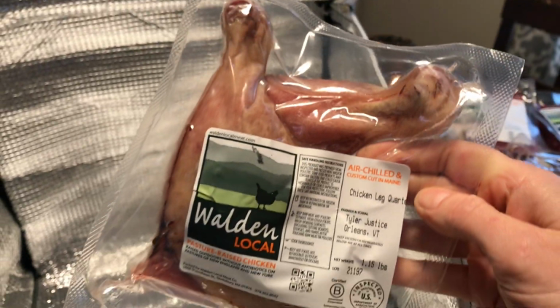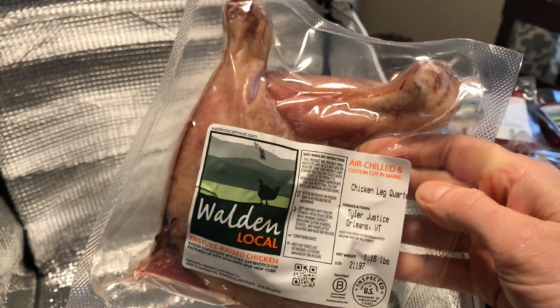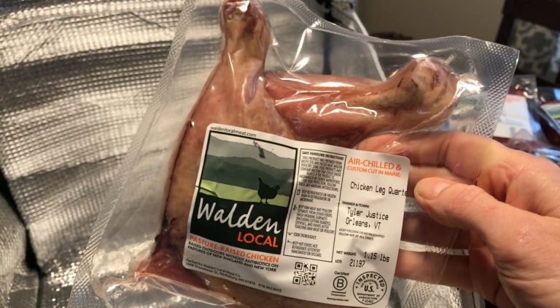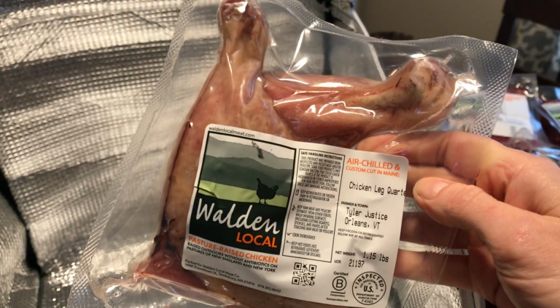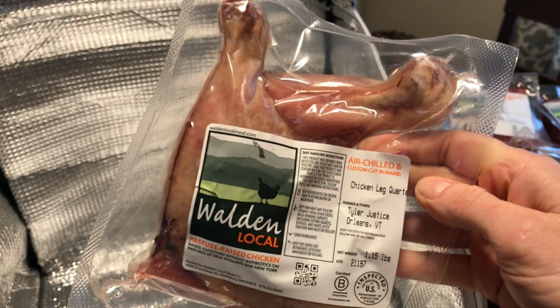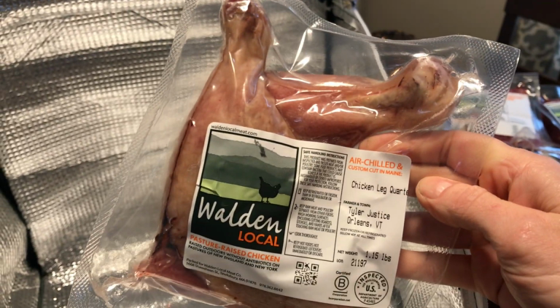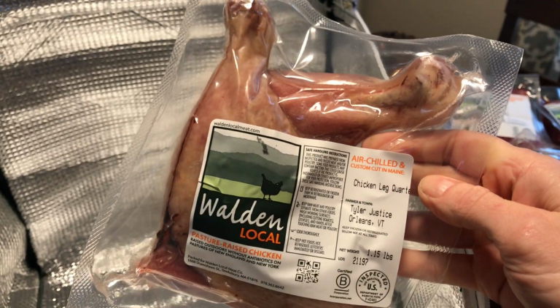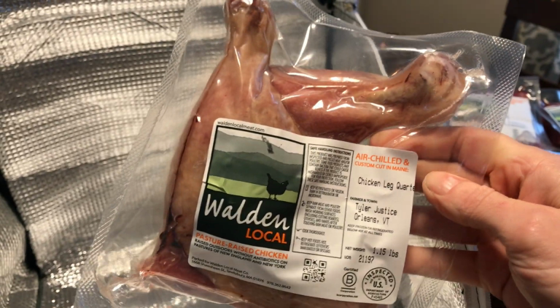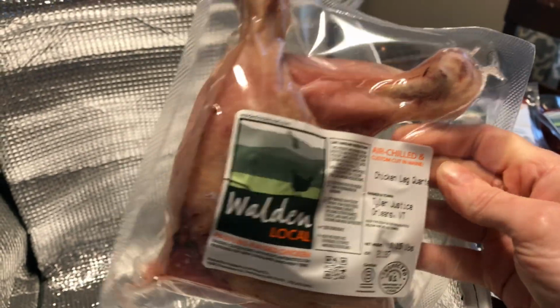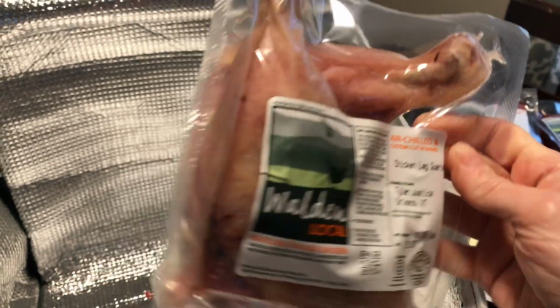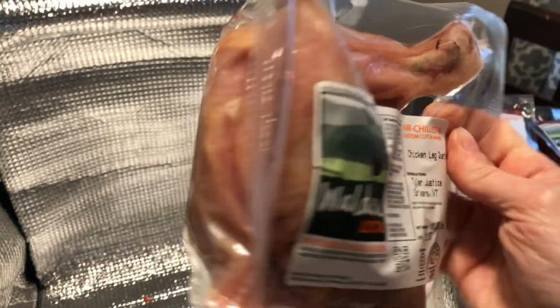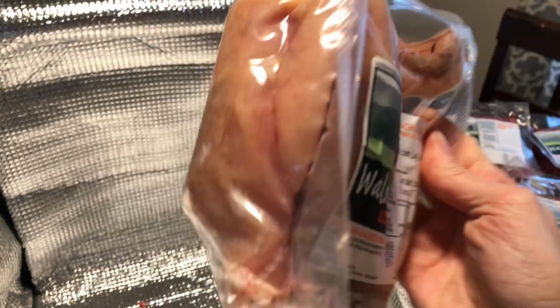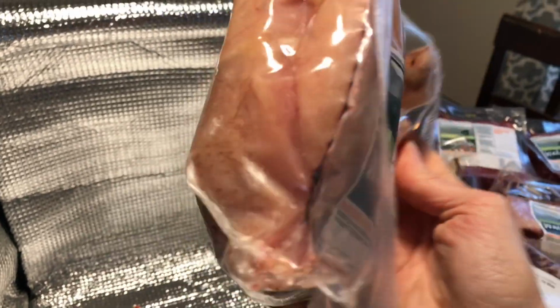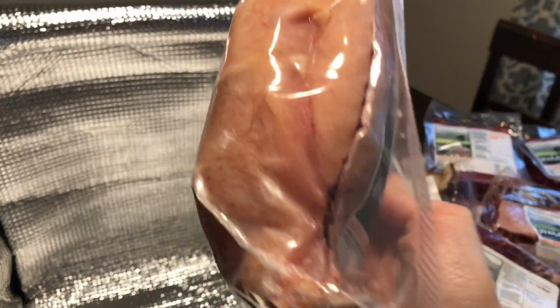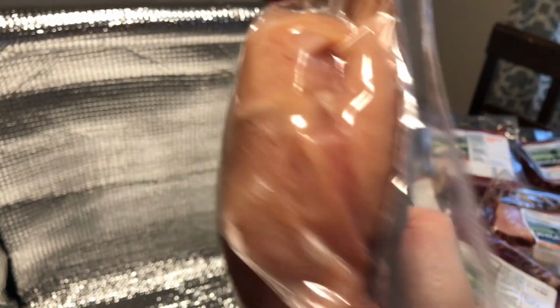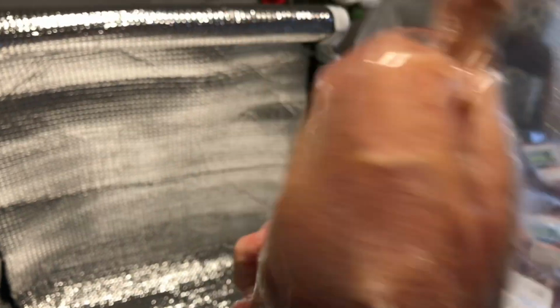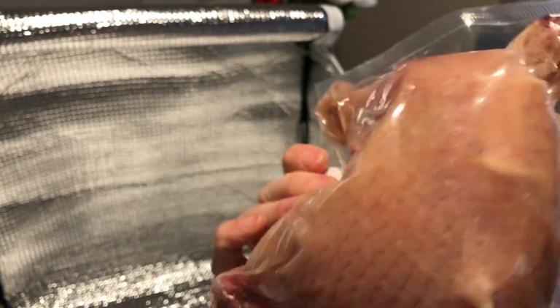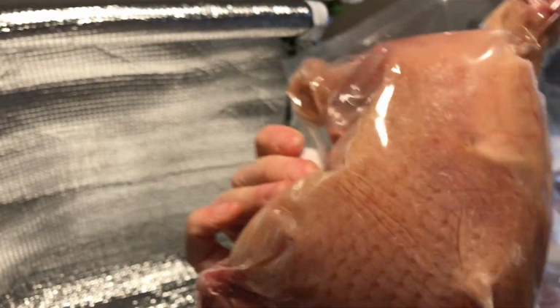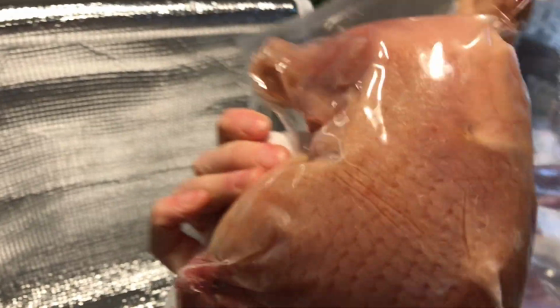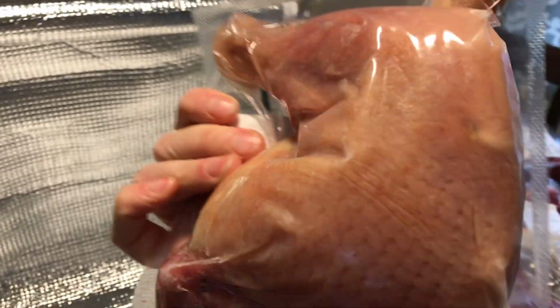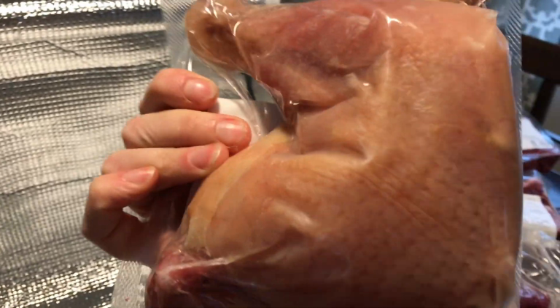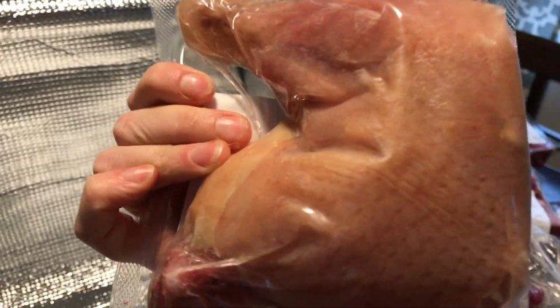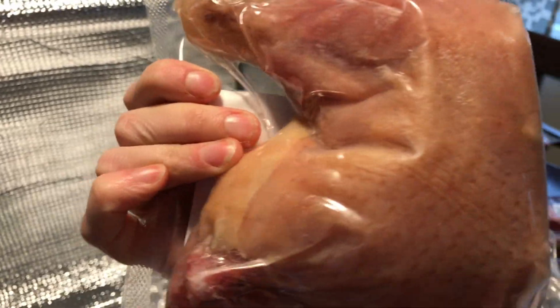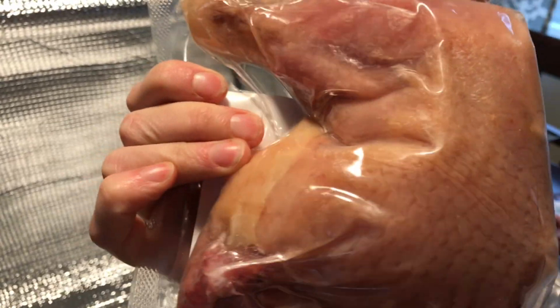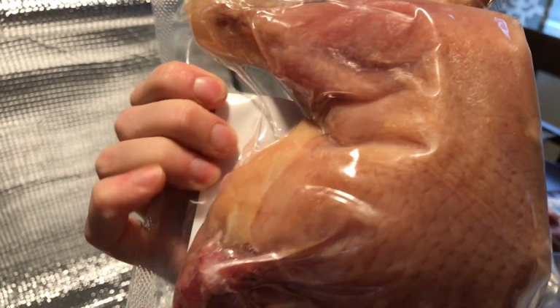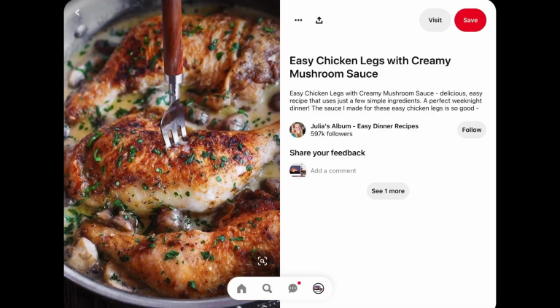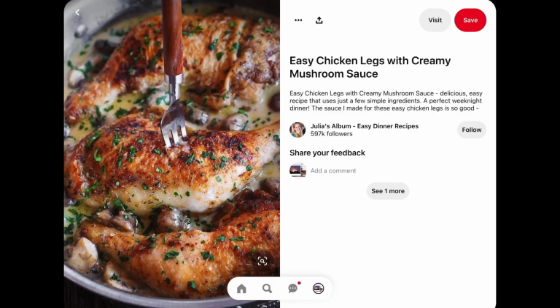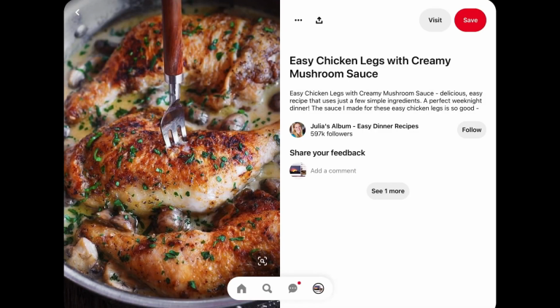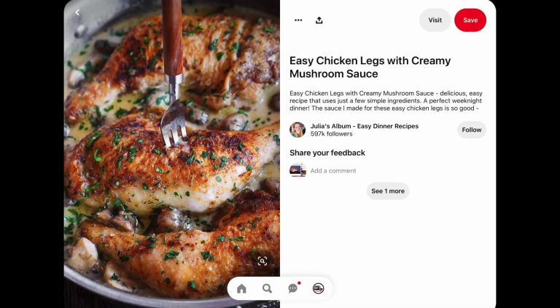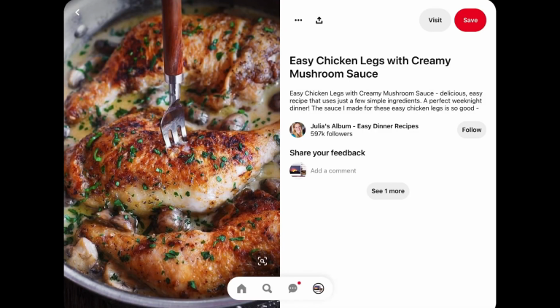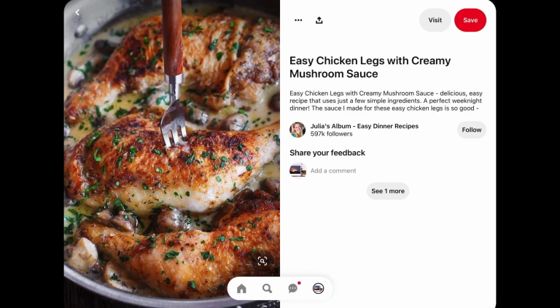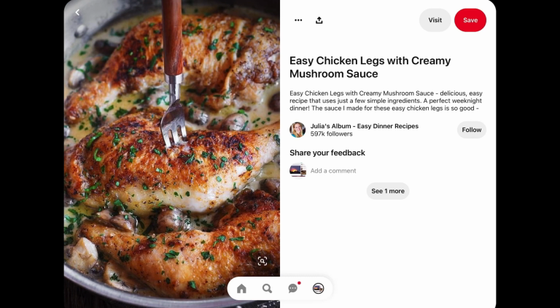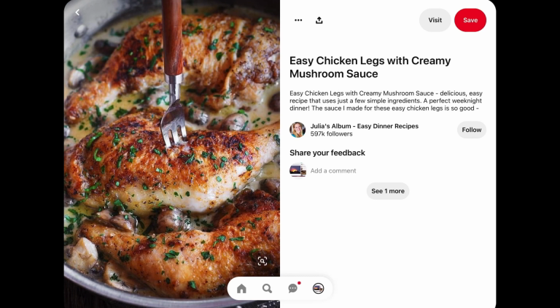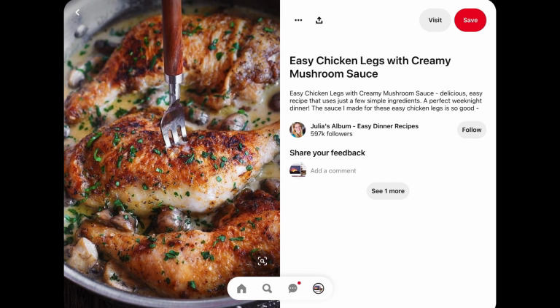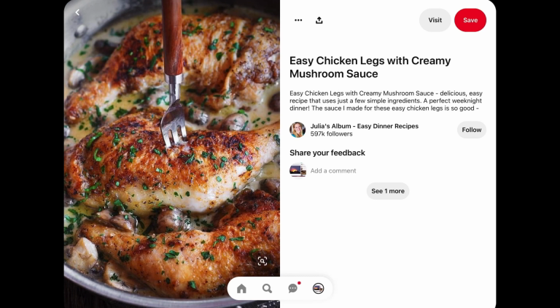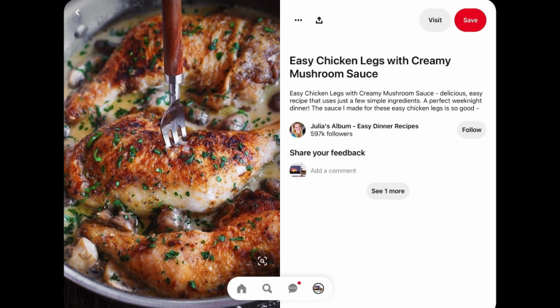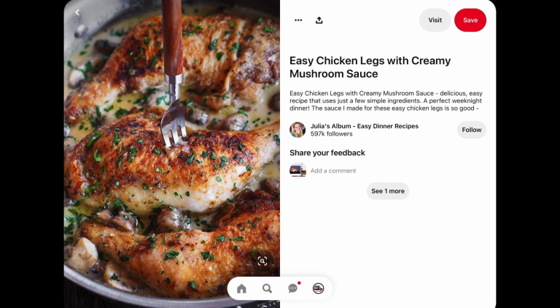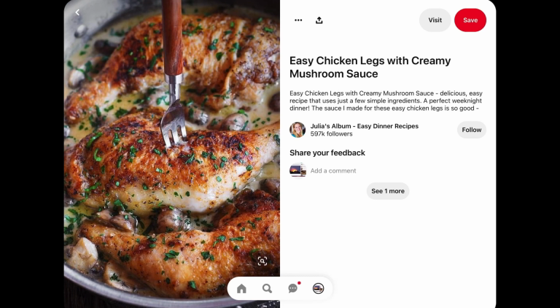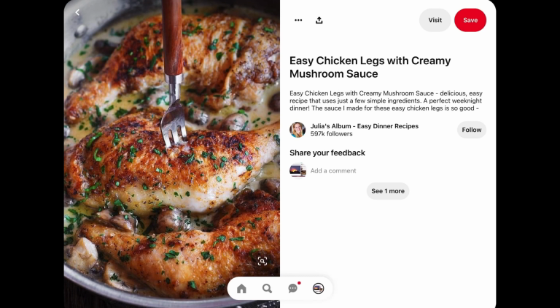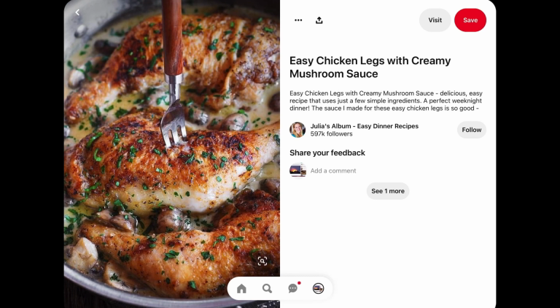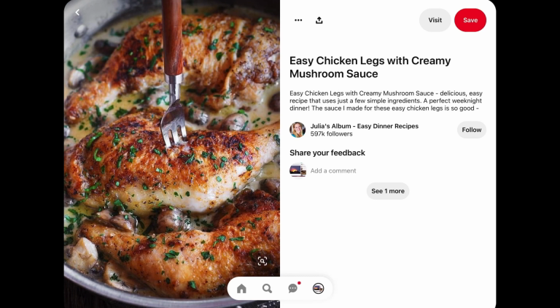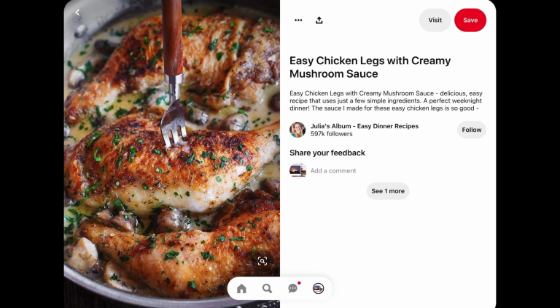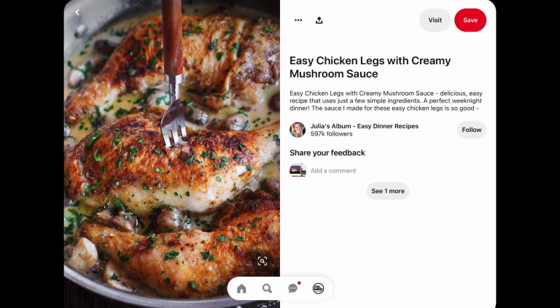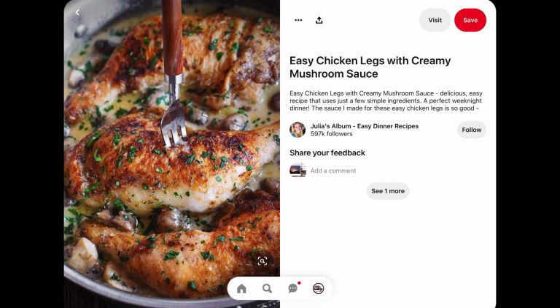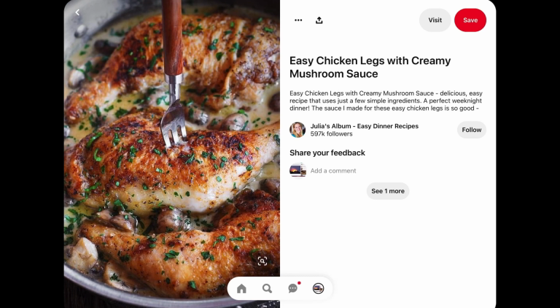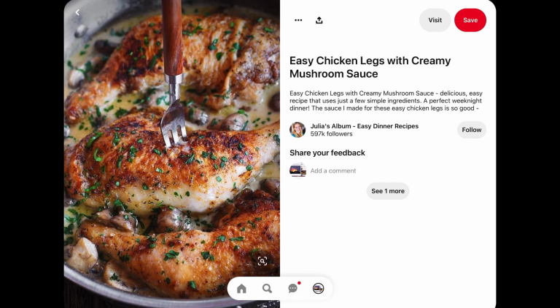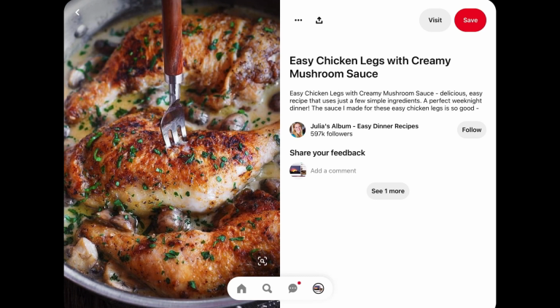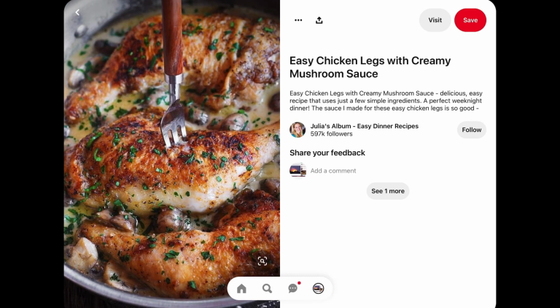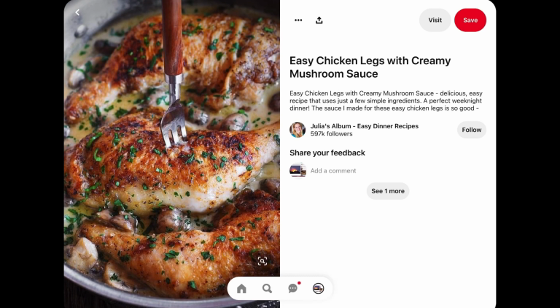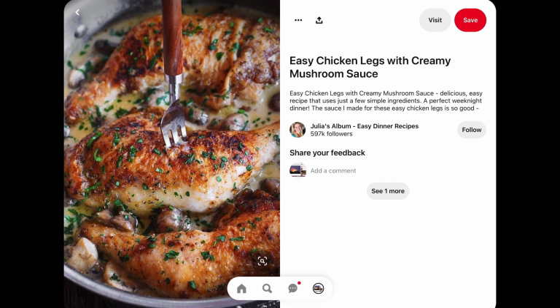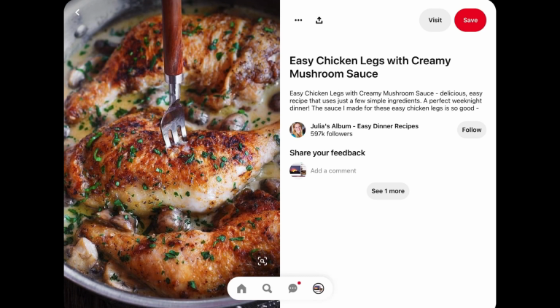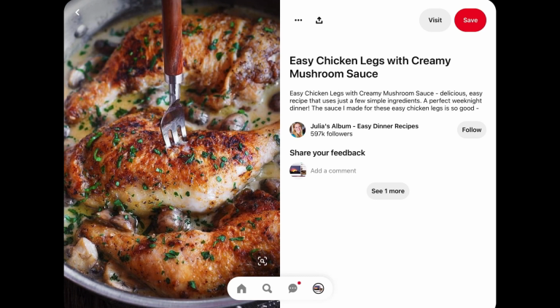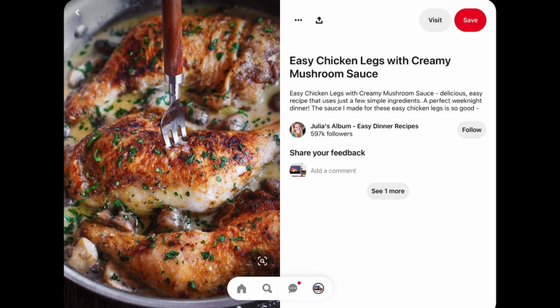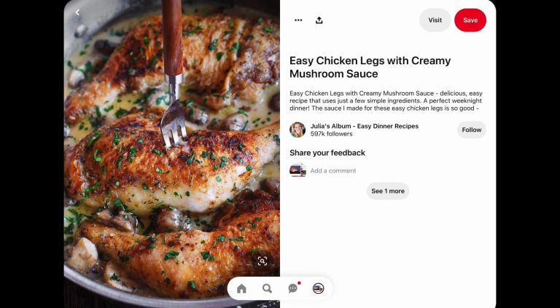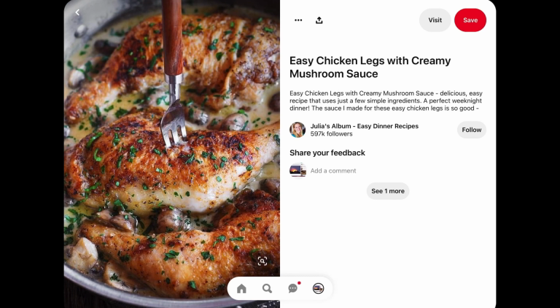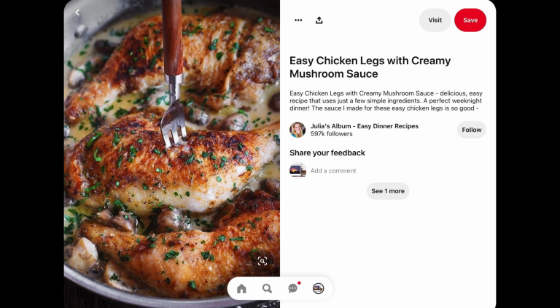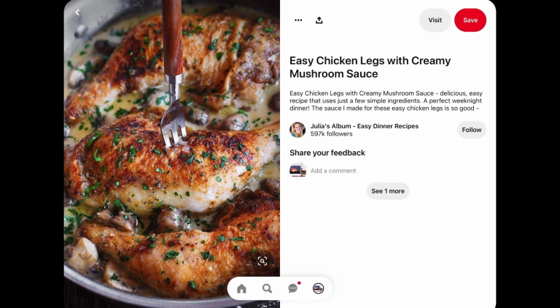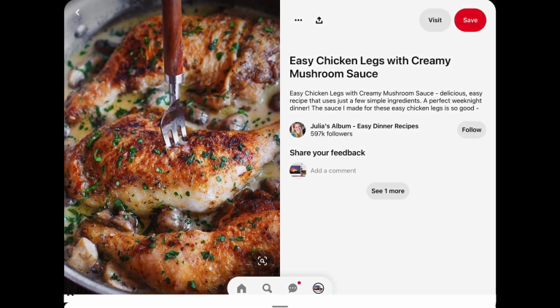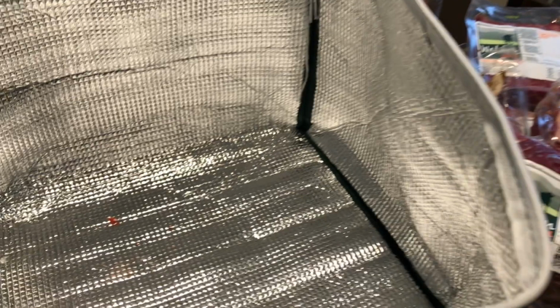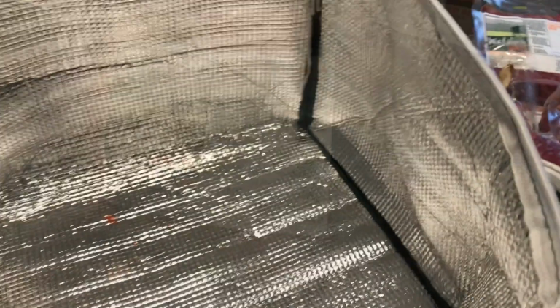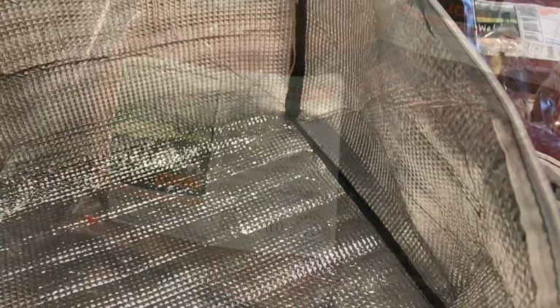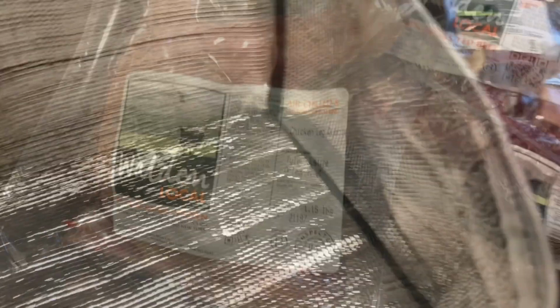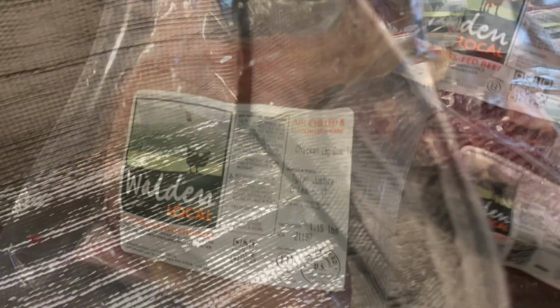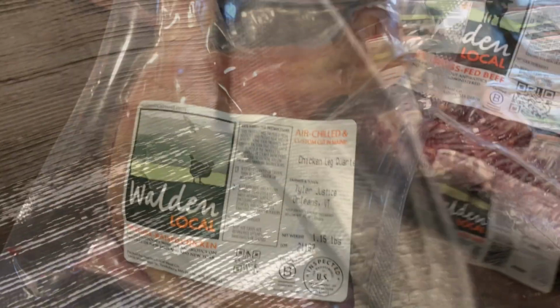And then lastly we have chicken leg quarters, which I pair with mushrooms and a heavy cream sauce and add some rice.